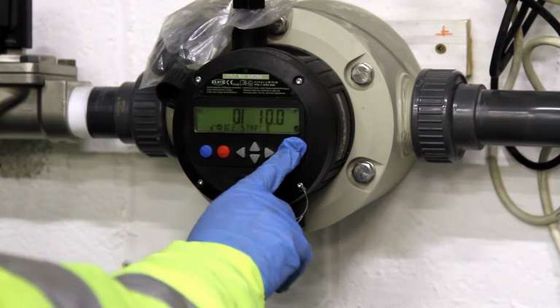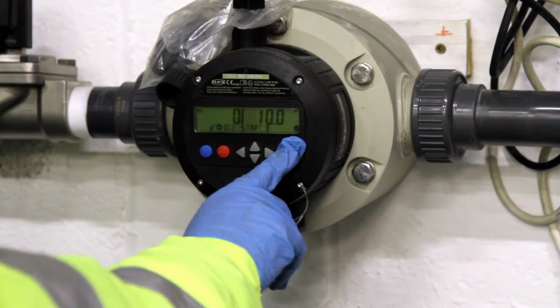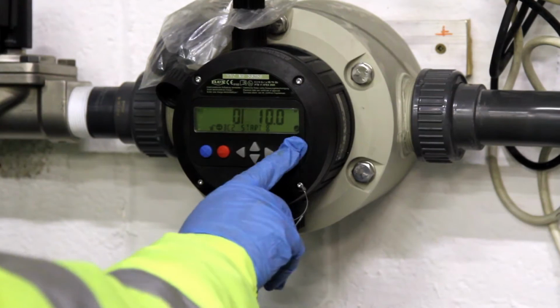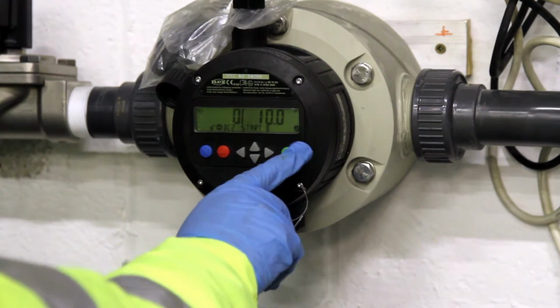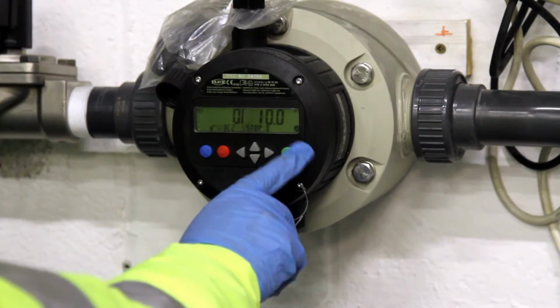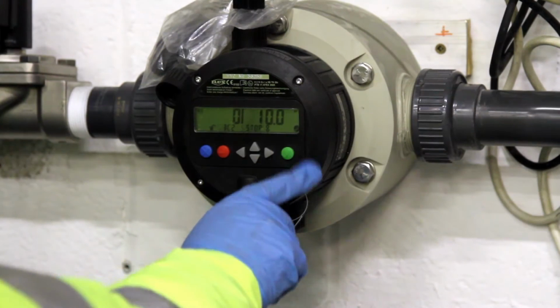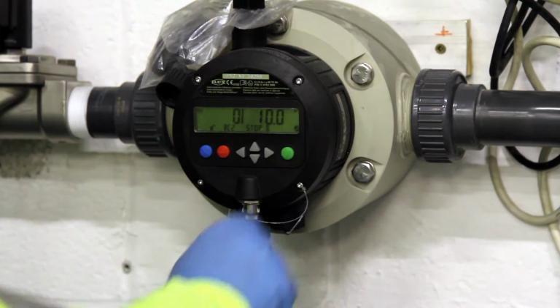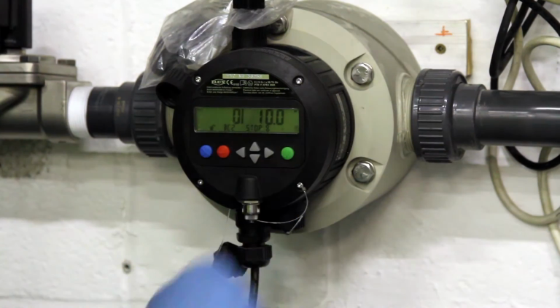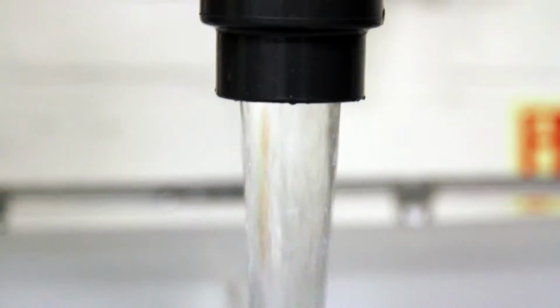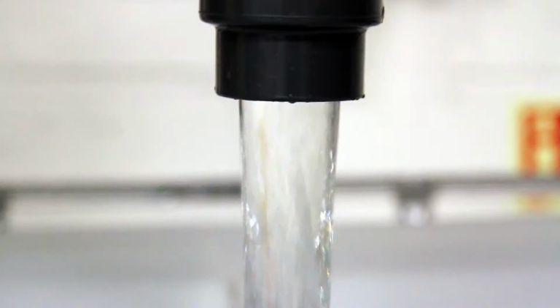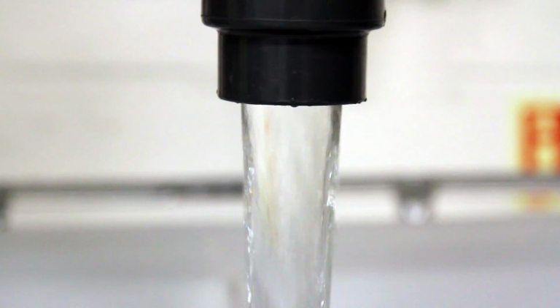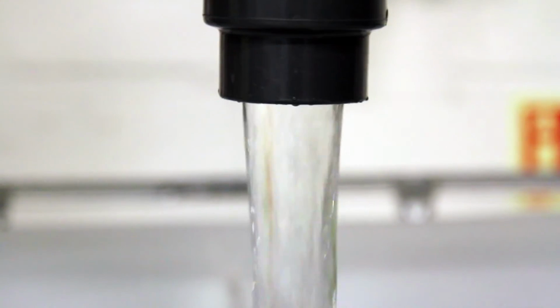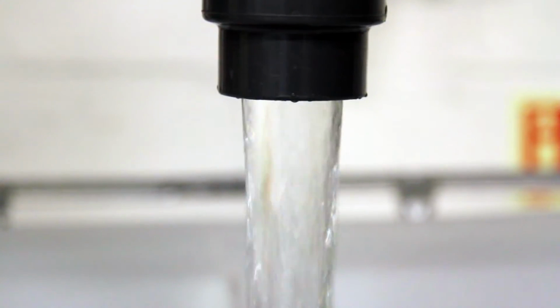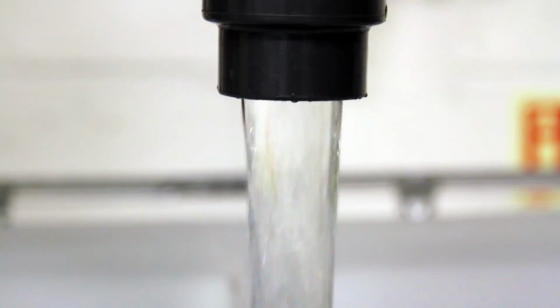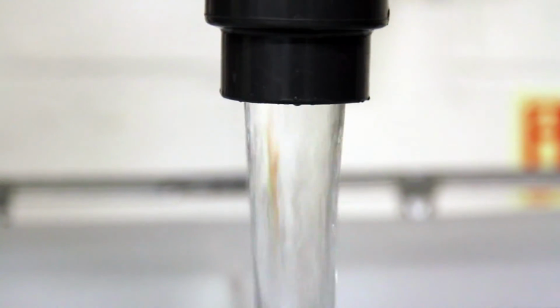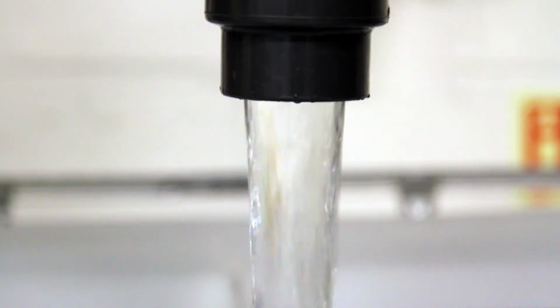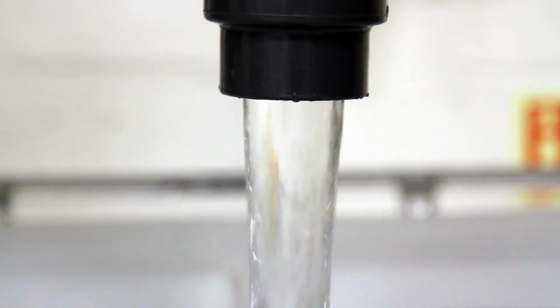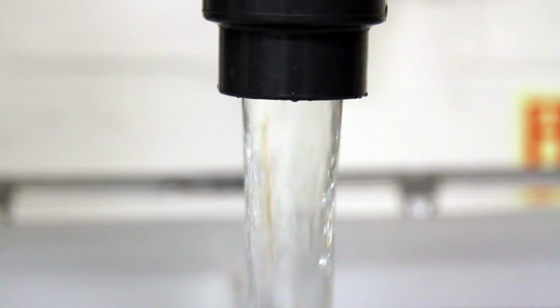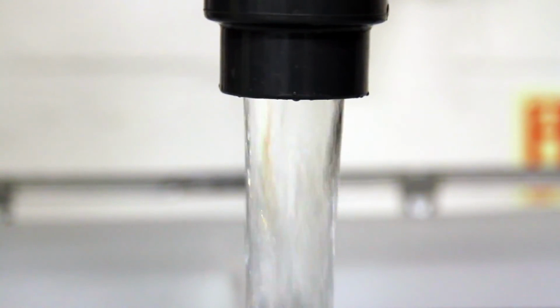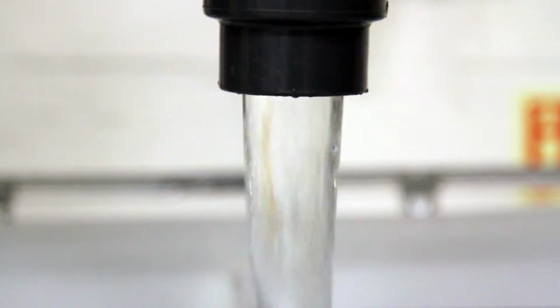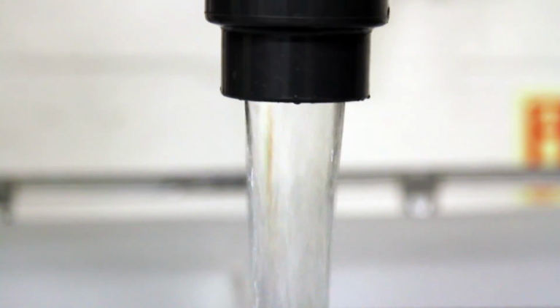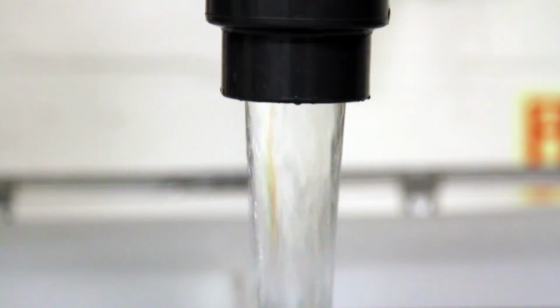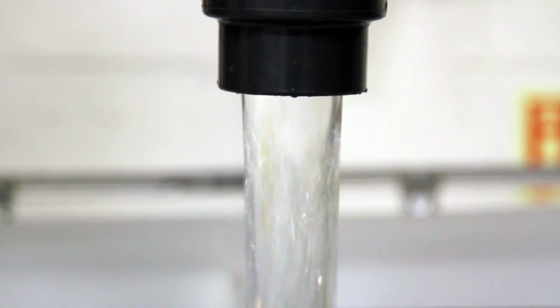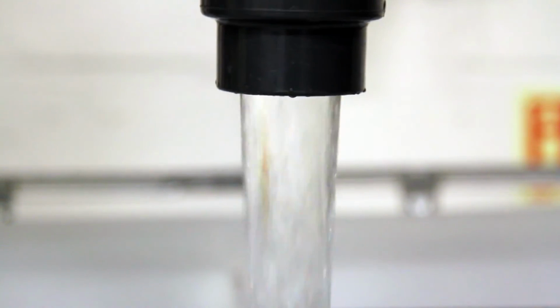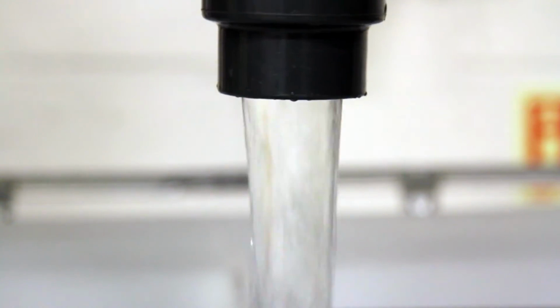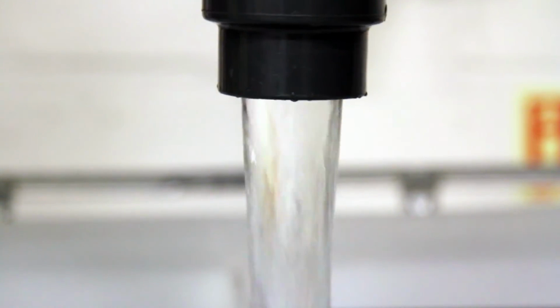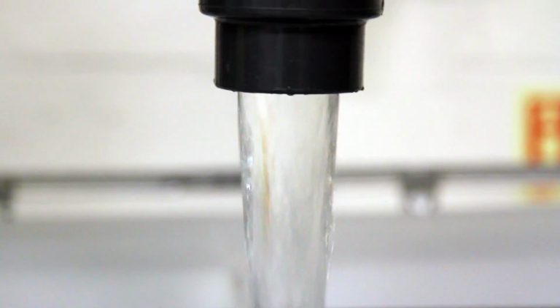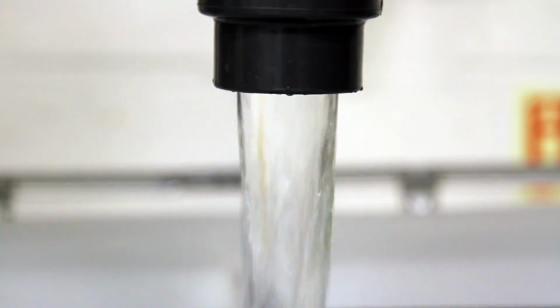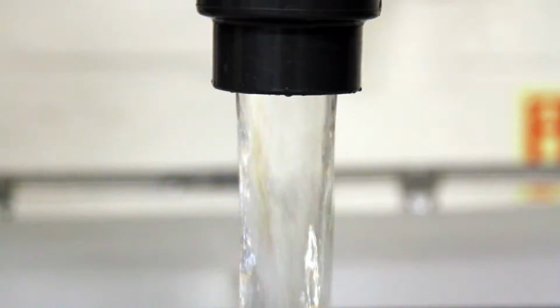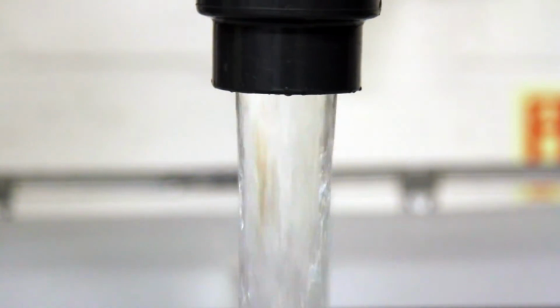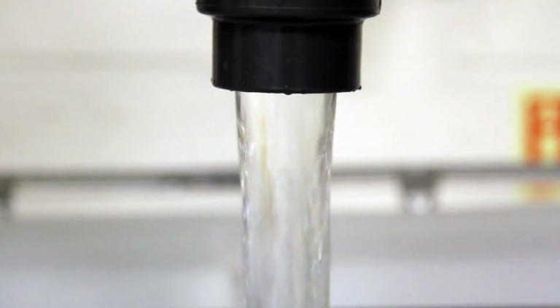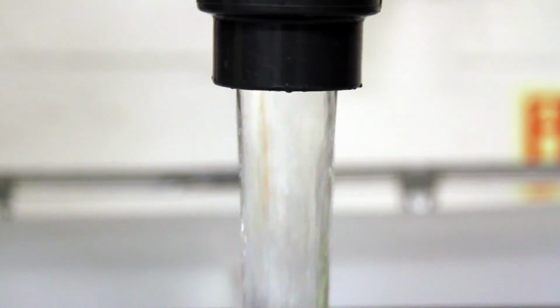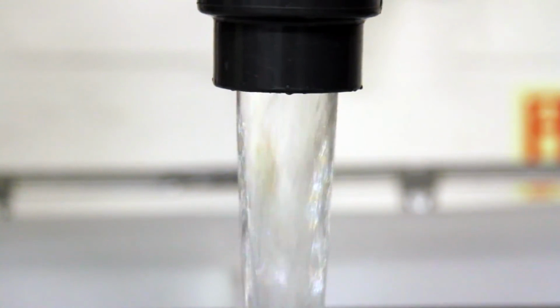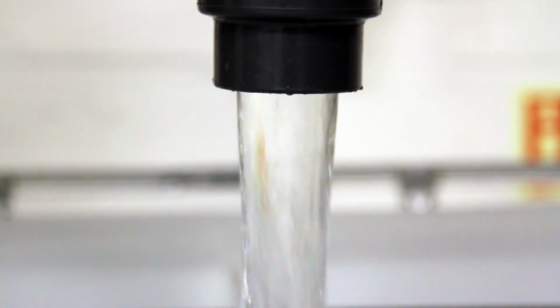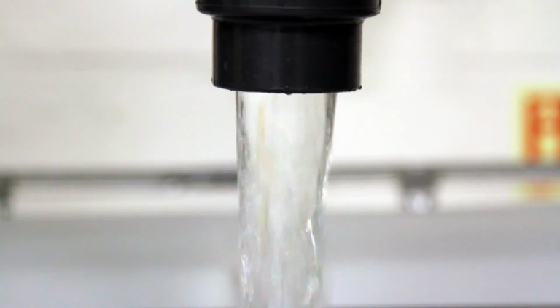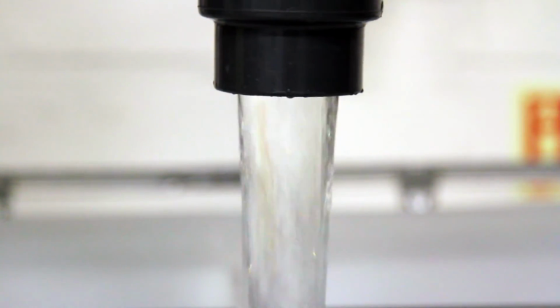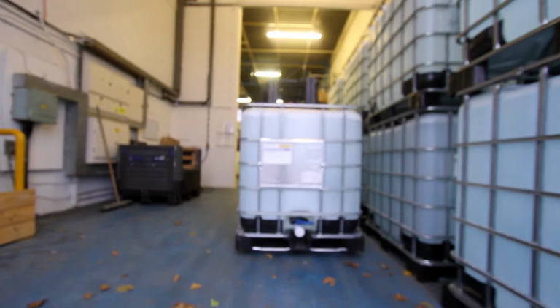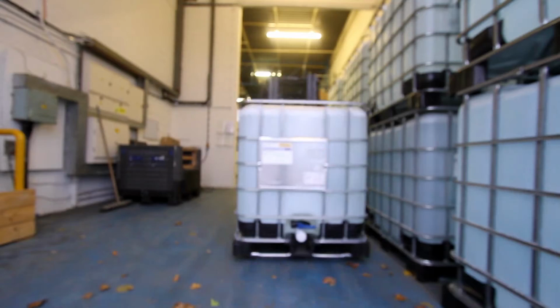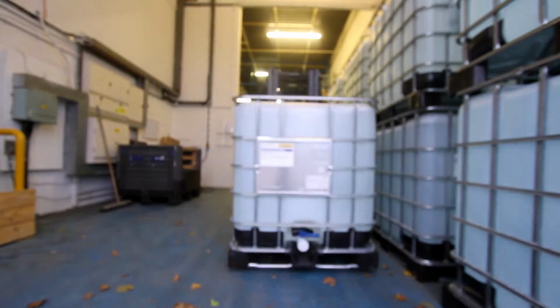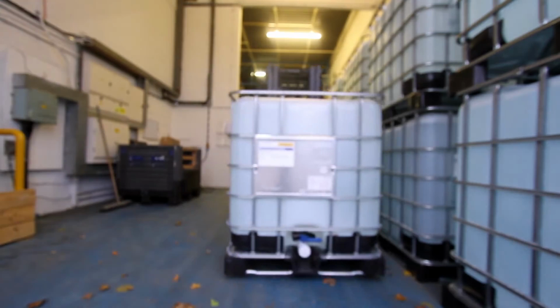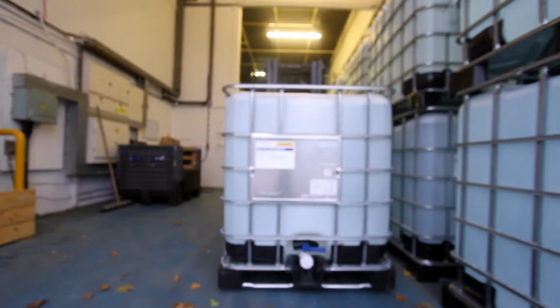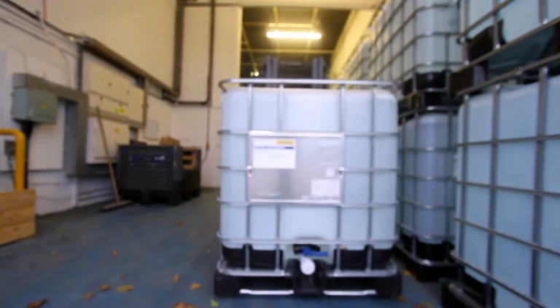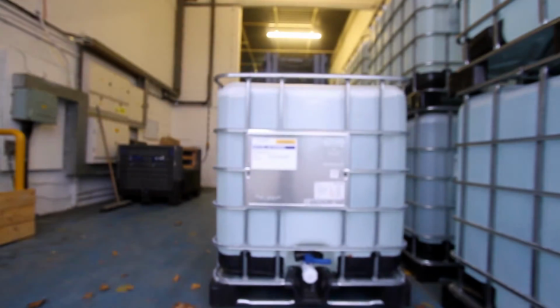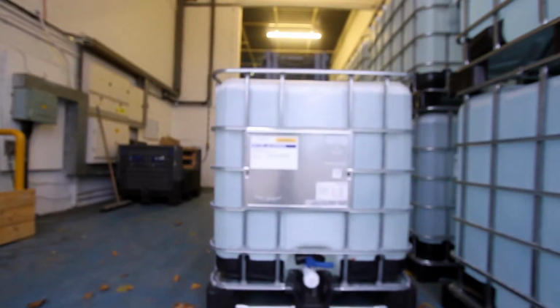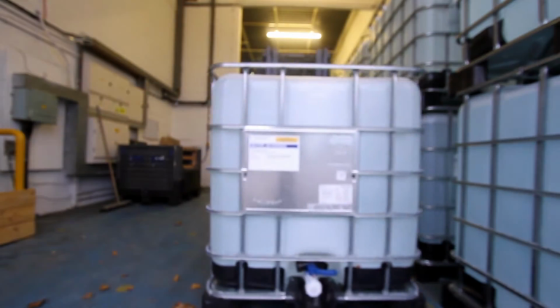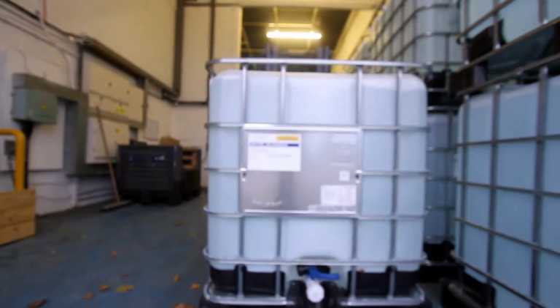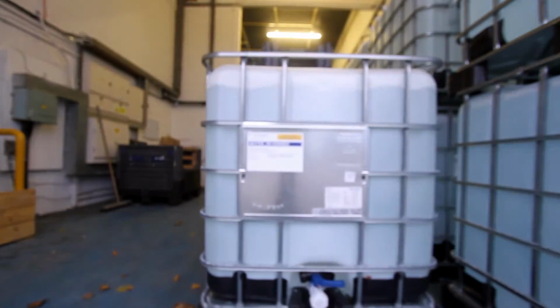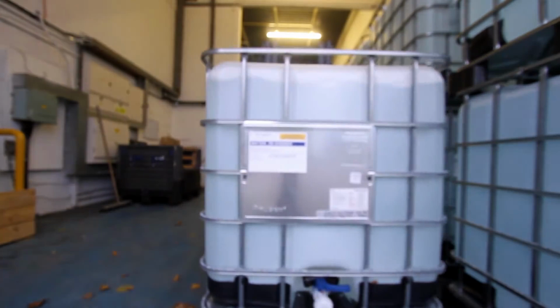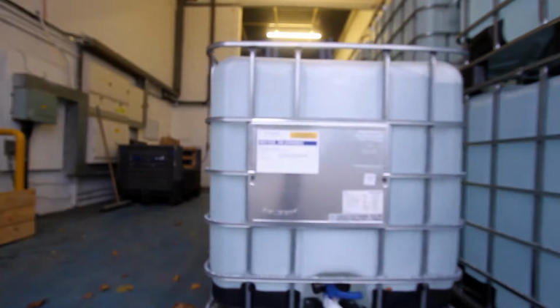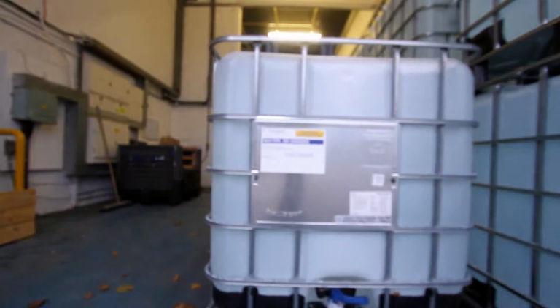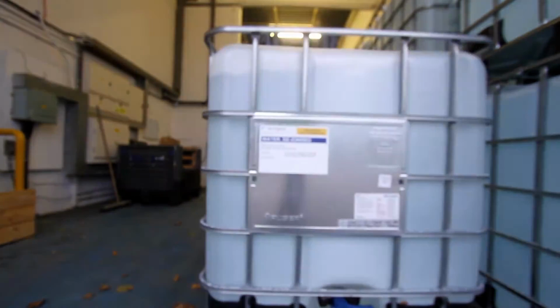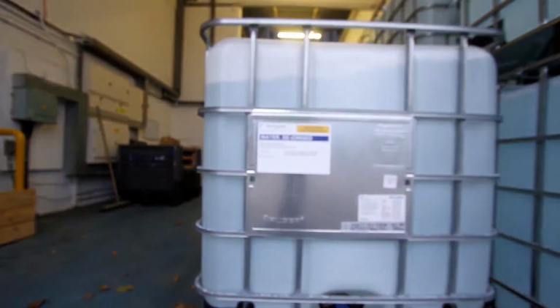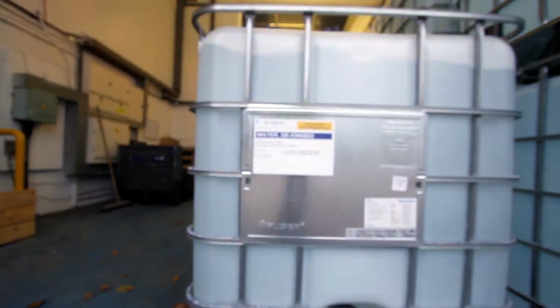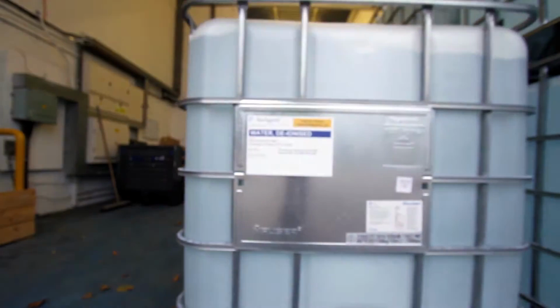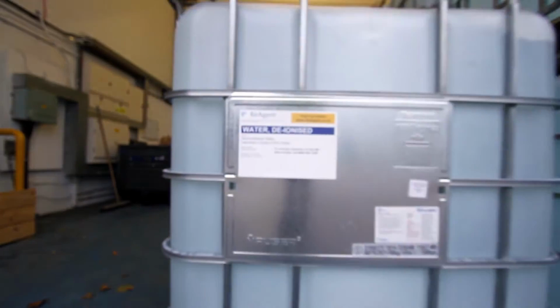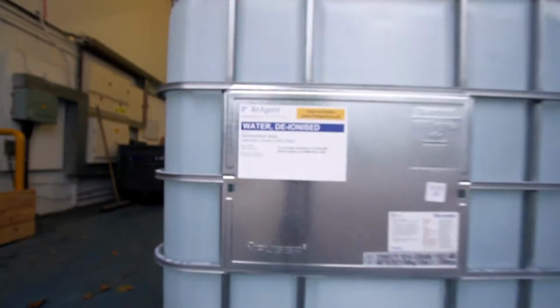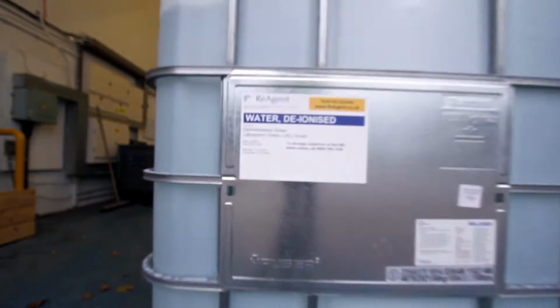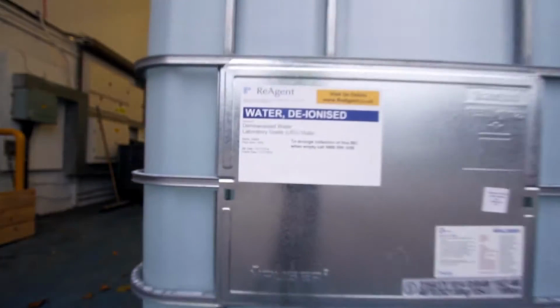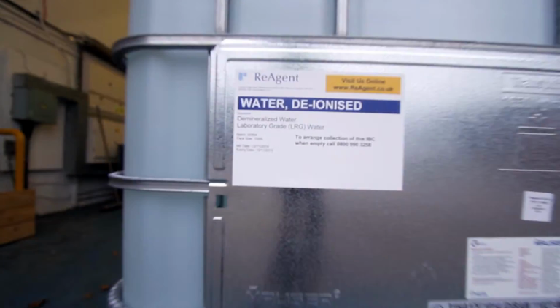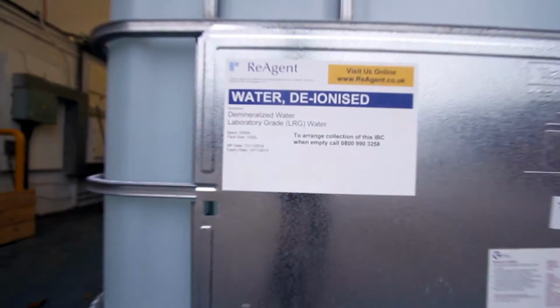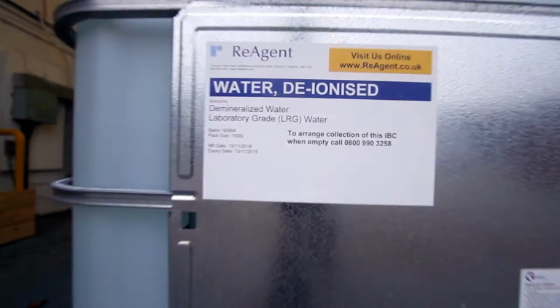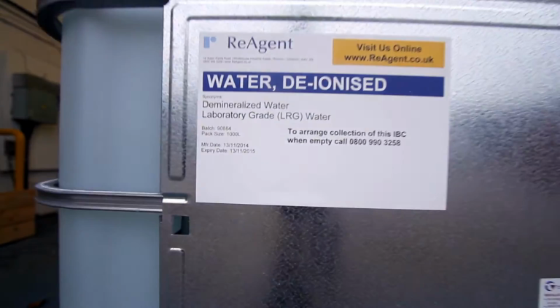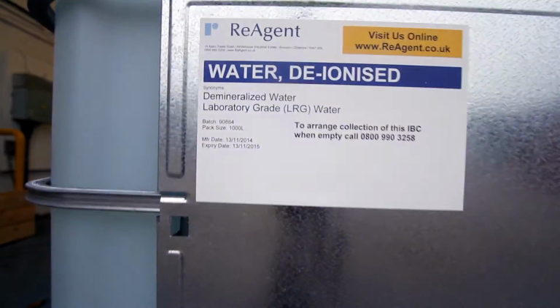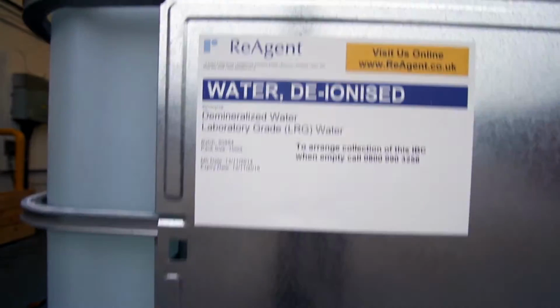Reagent has an industrial scale deionisation plant which is capable of producing very large quantities of deionised water.